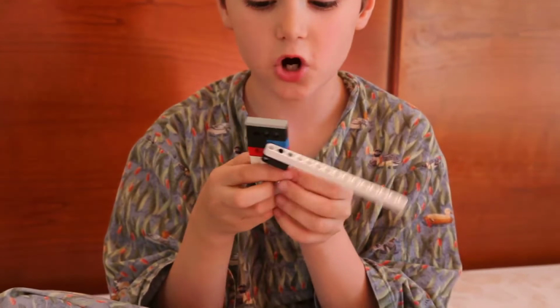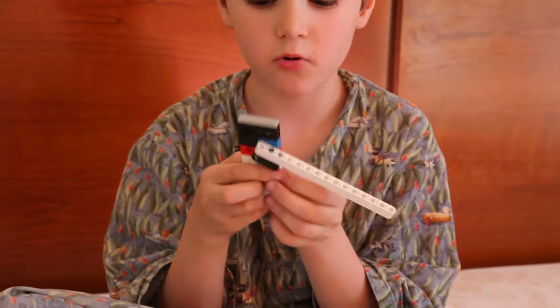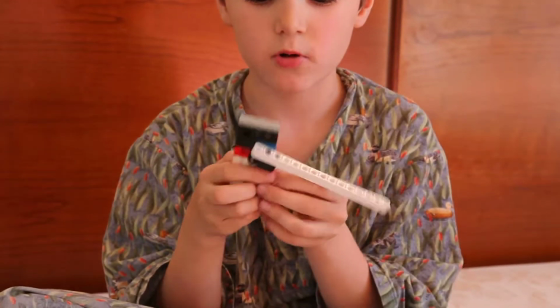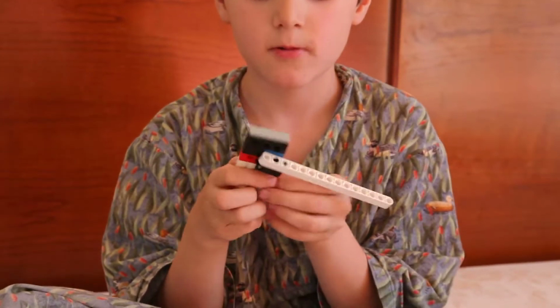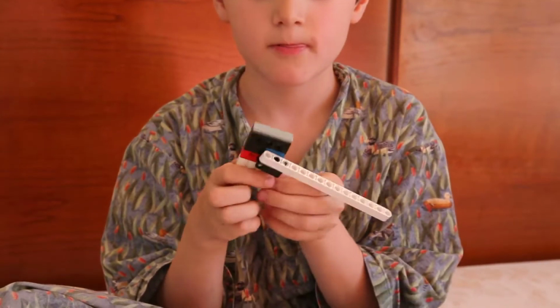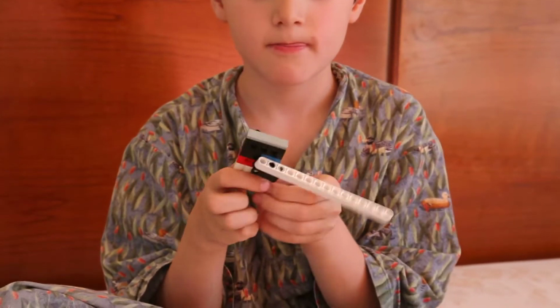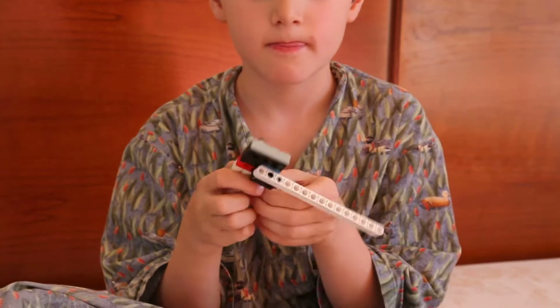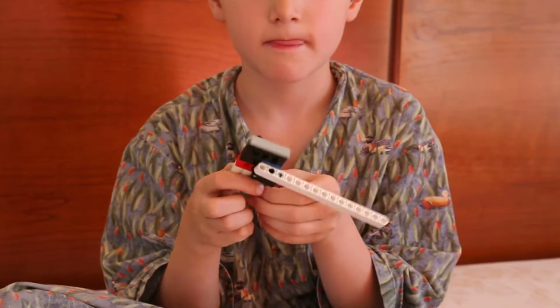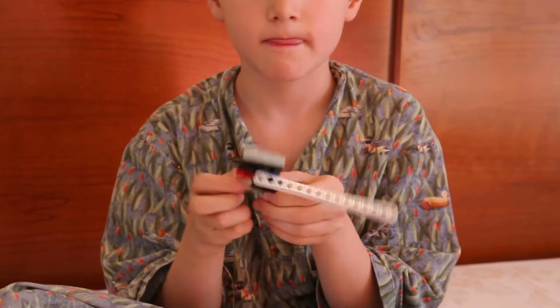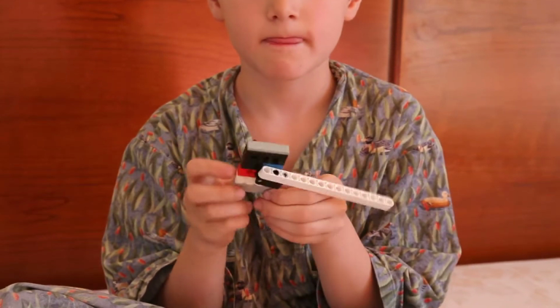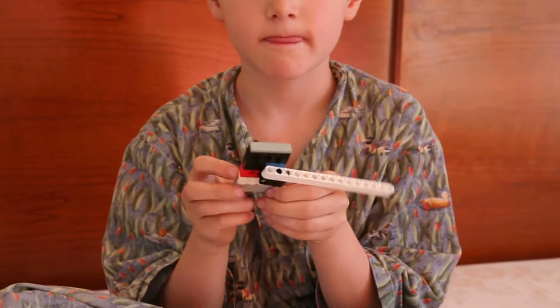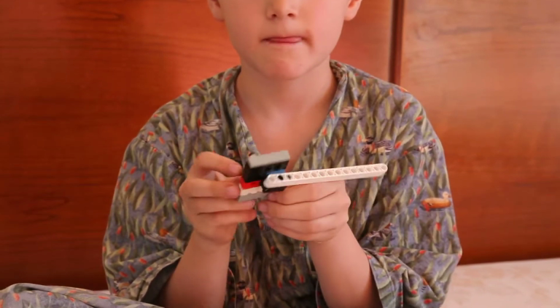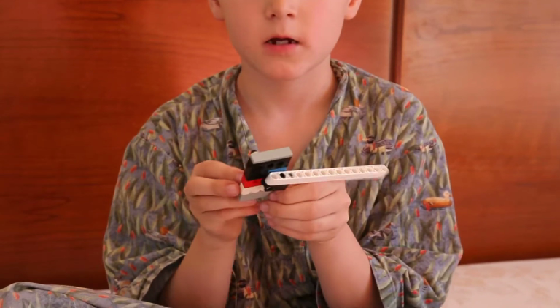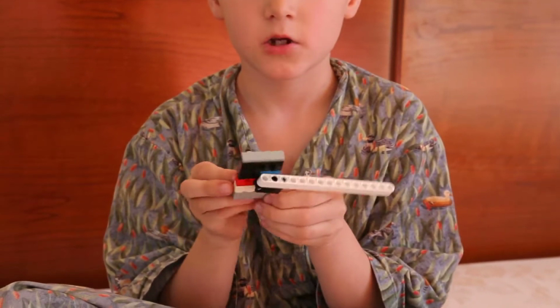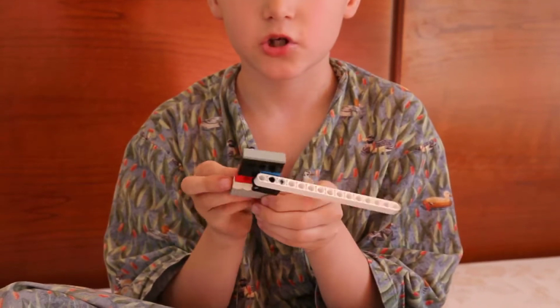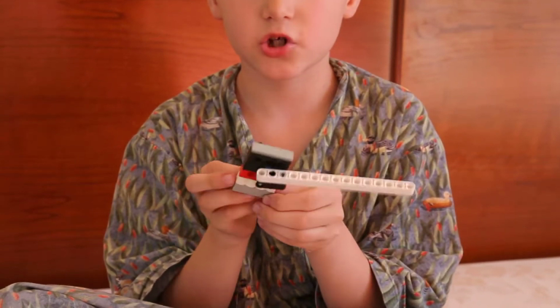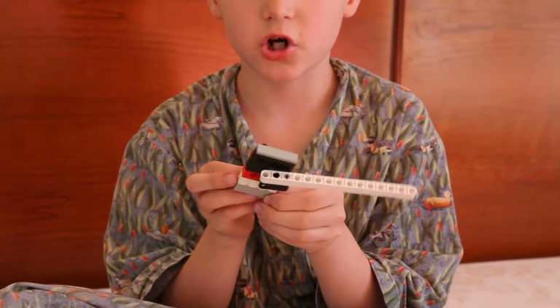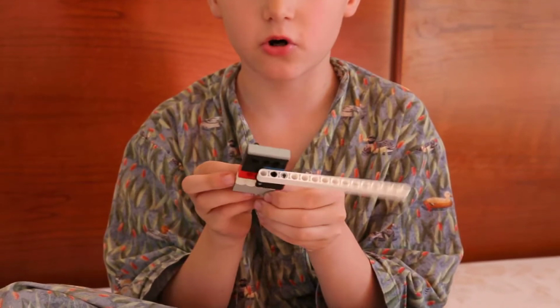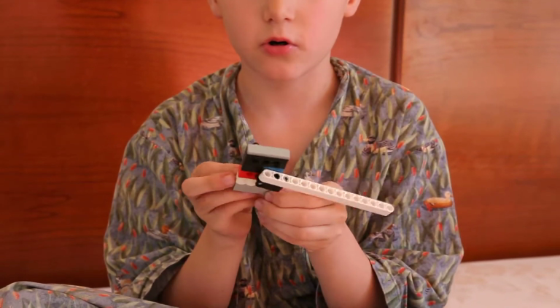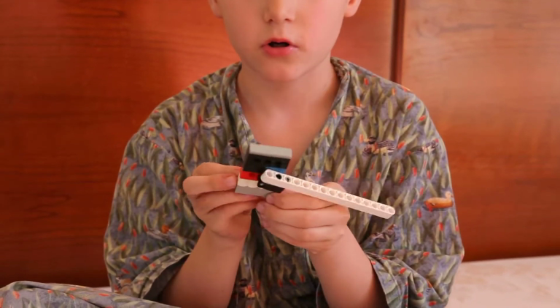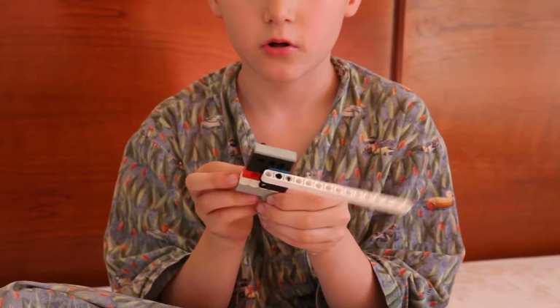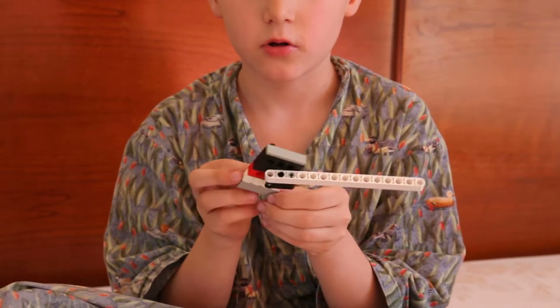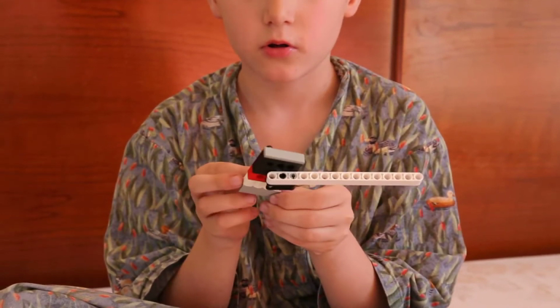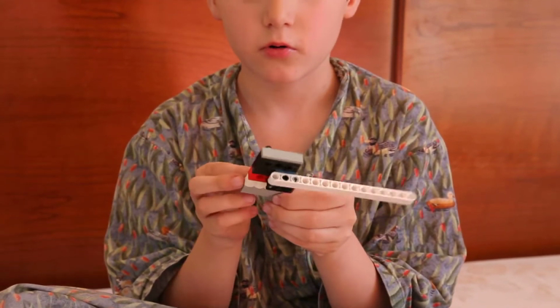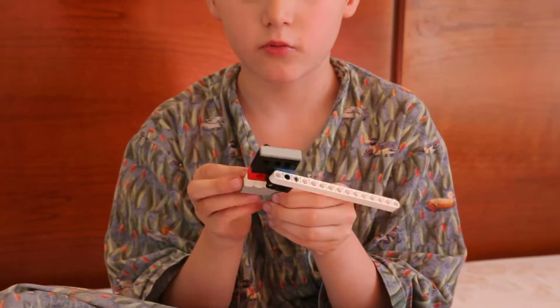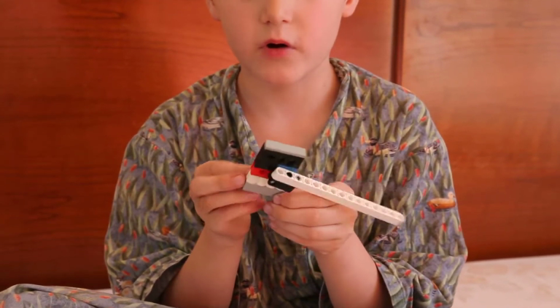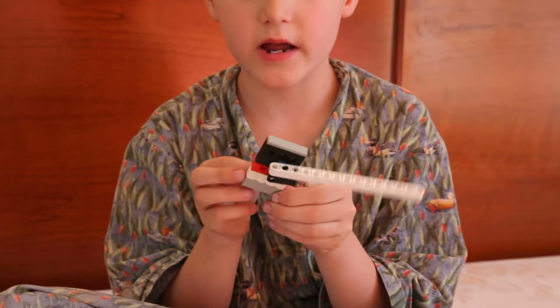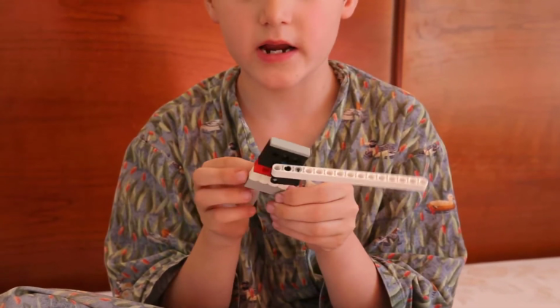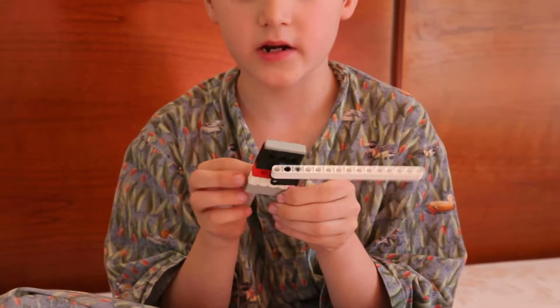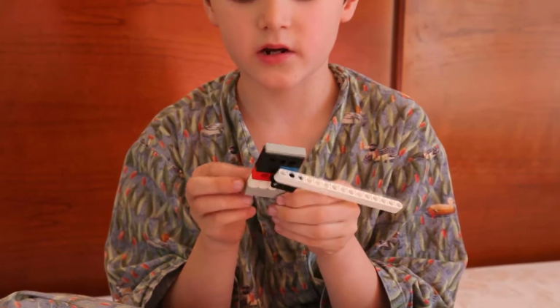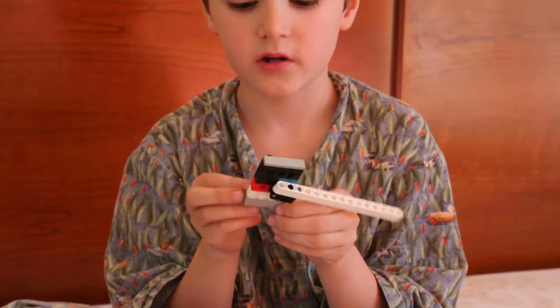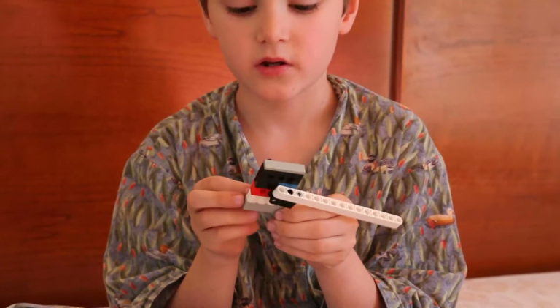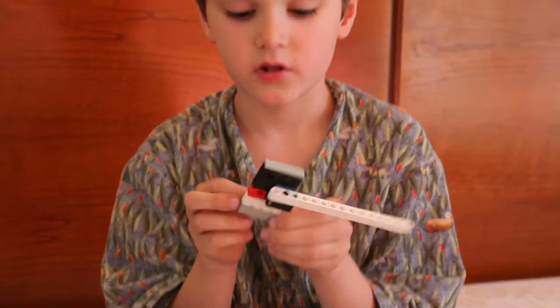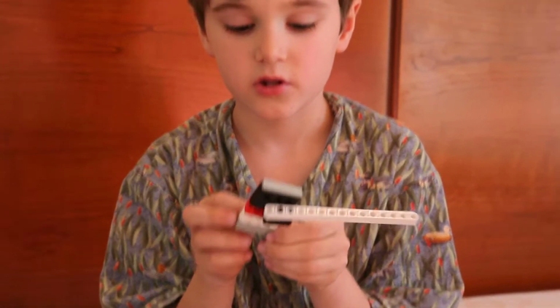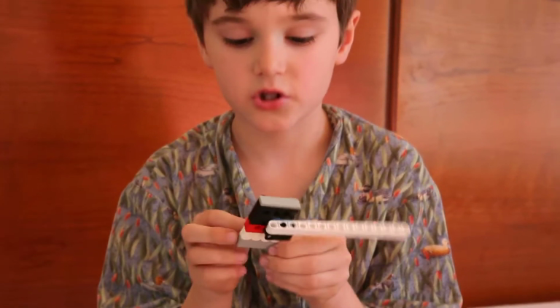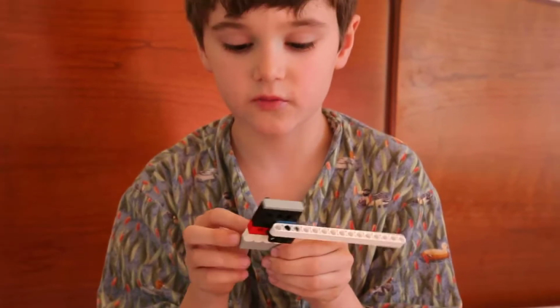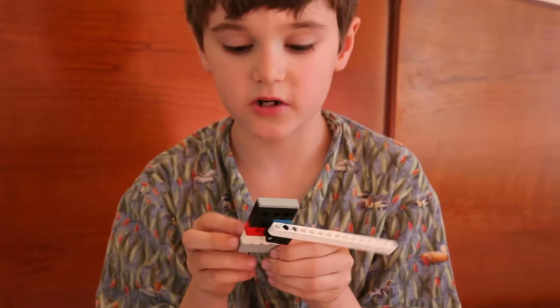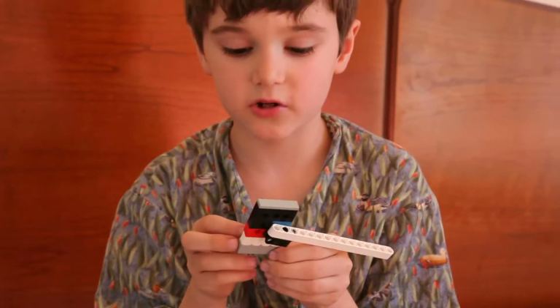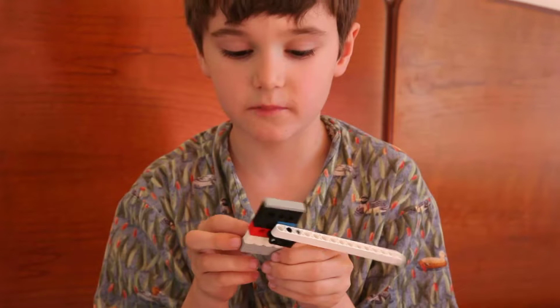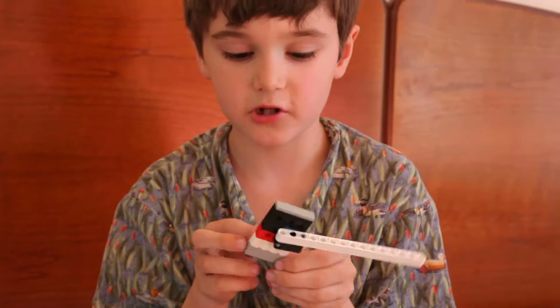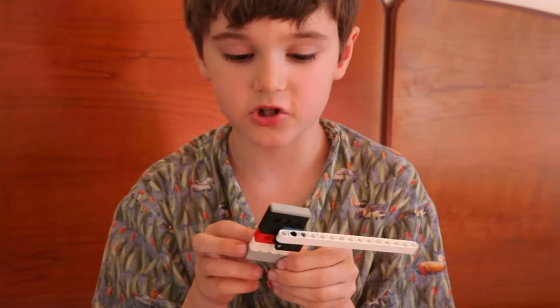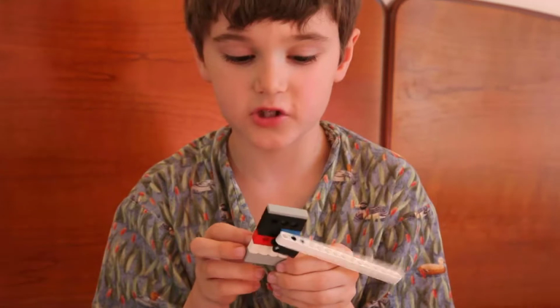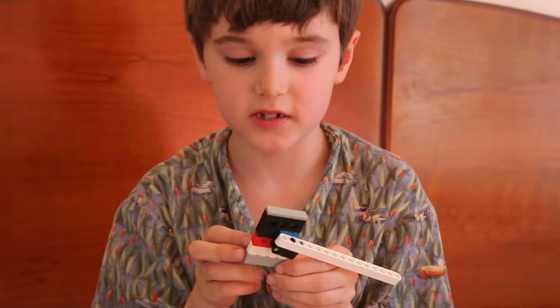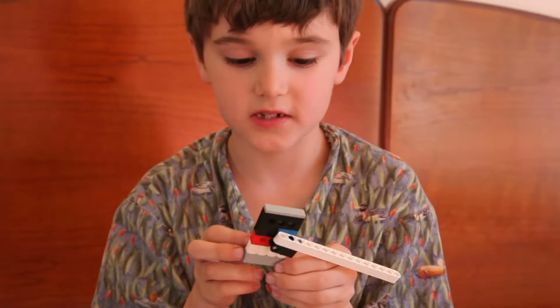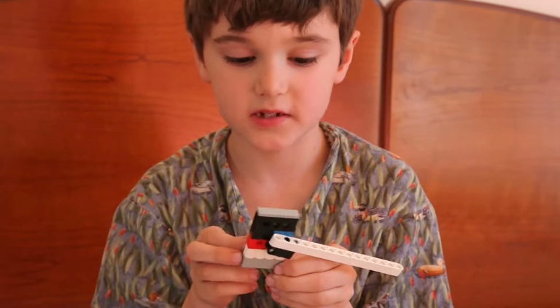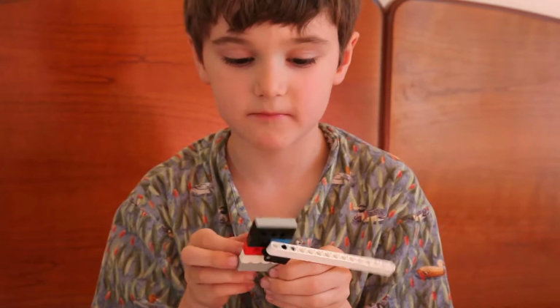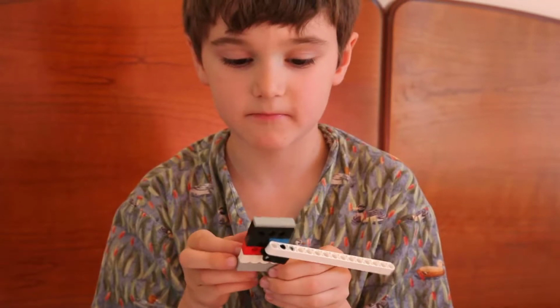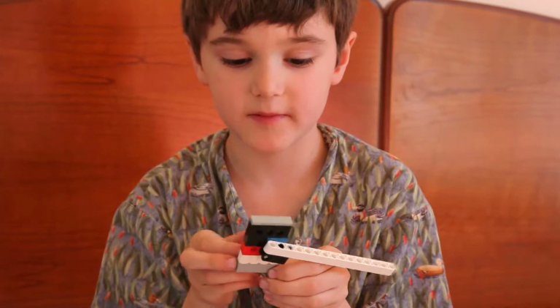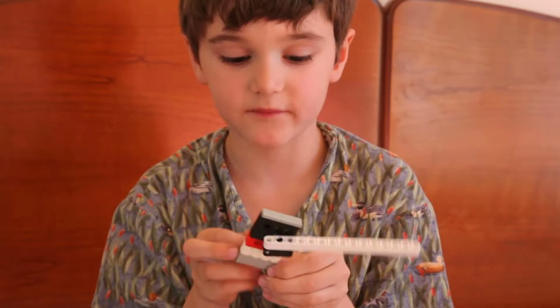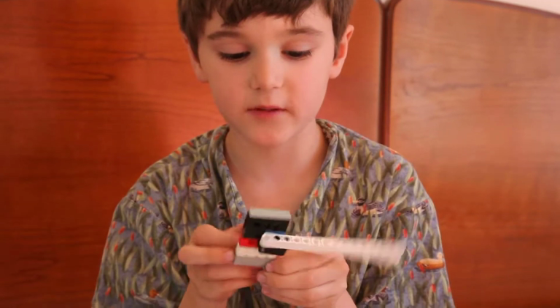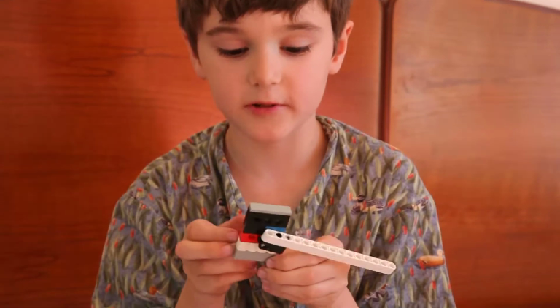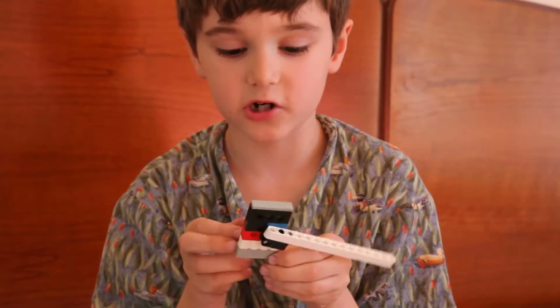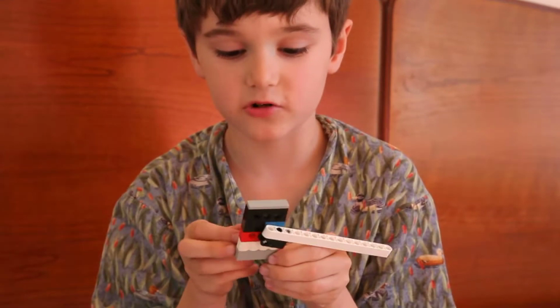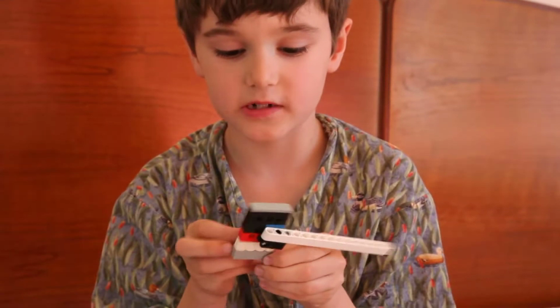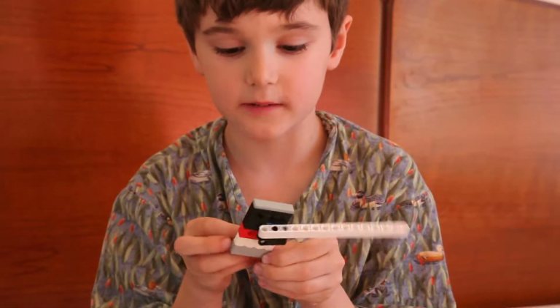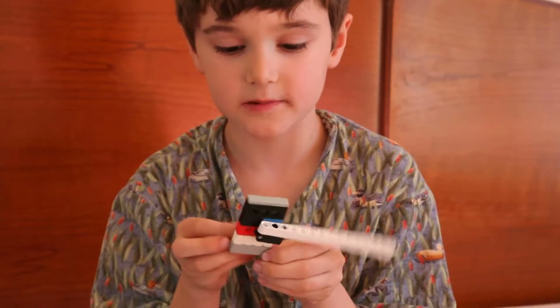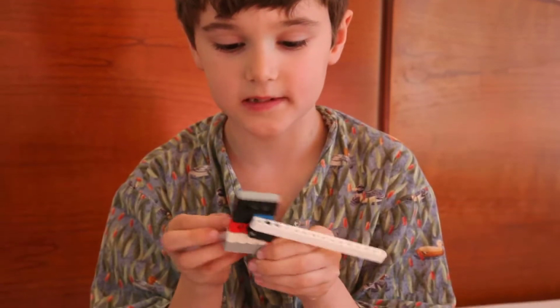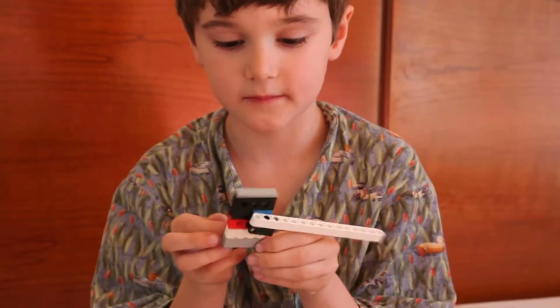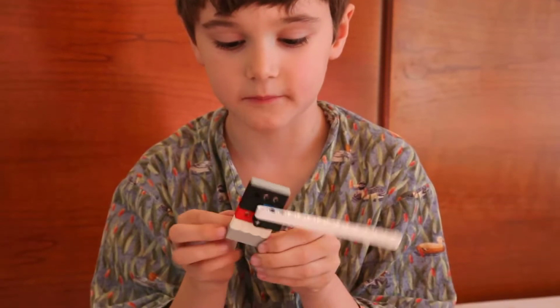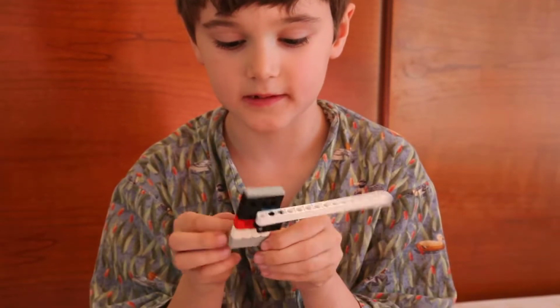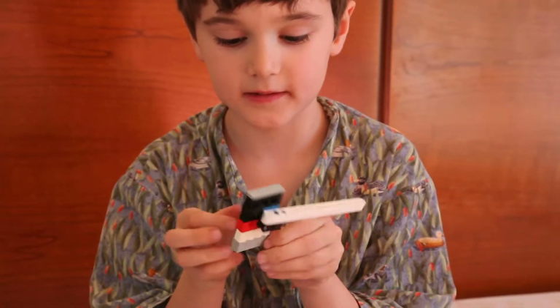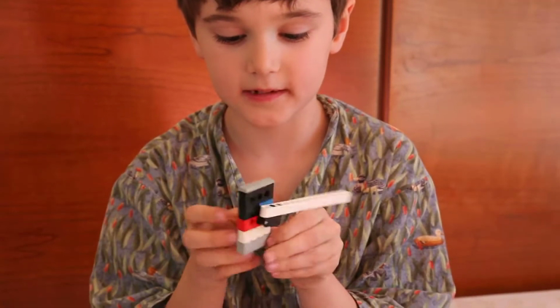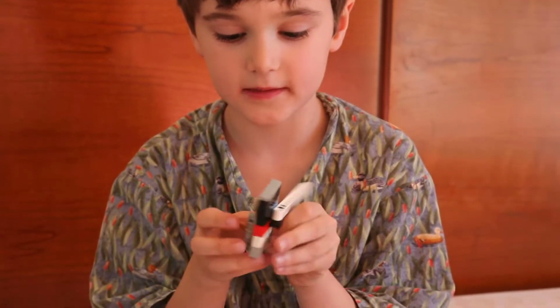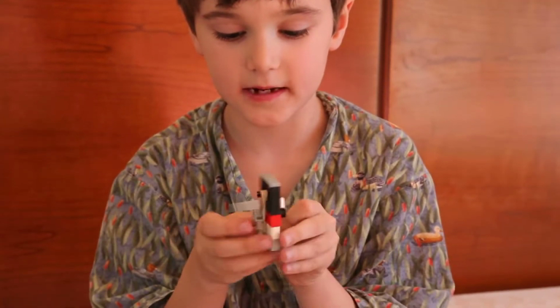Can you turn that over so the rubber band side is facing the camera? So when you push this, the flipper goes up, simply like that.